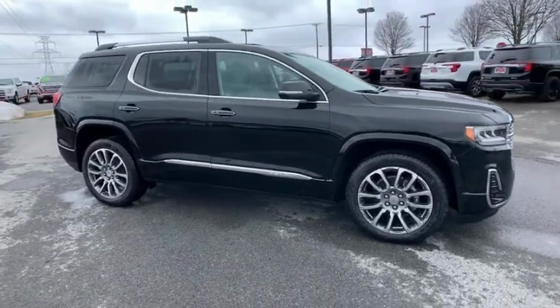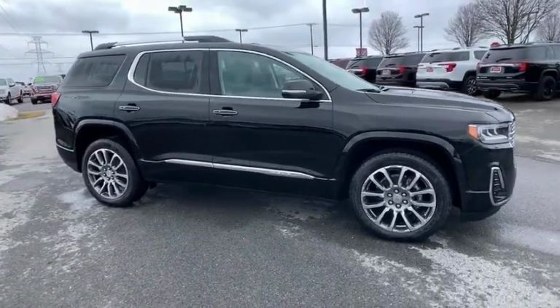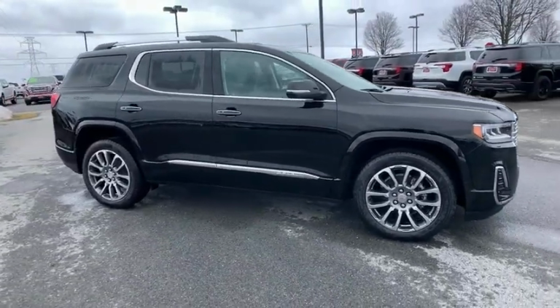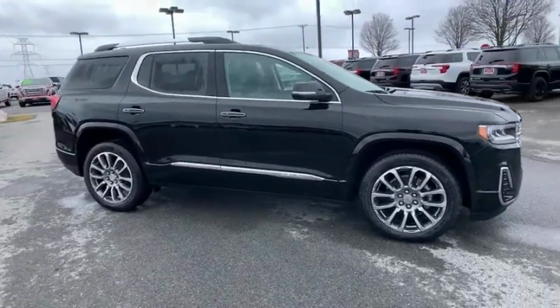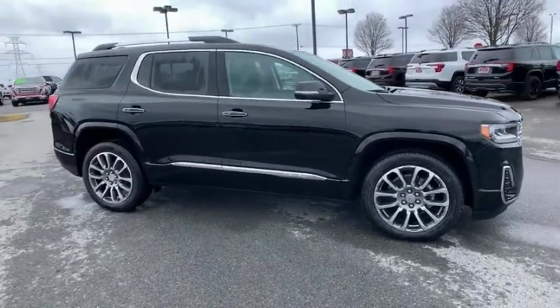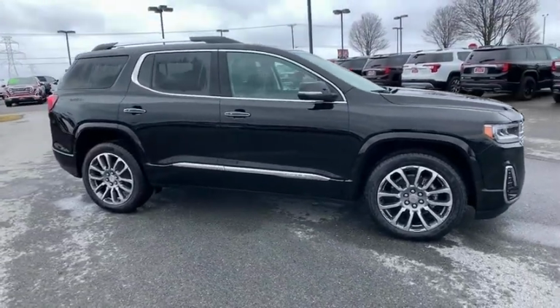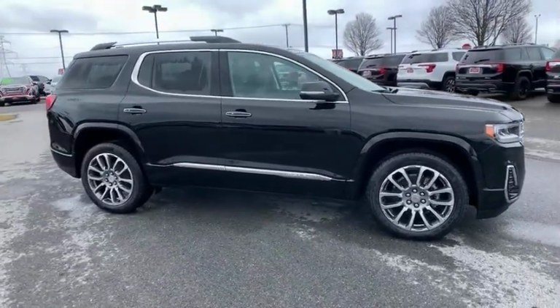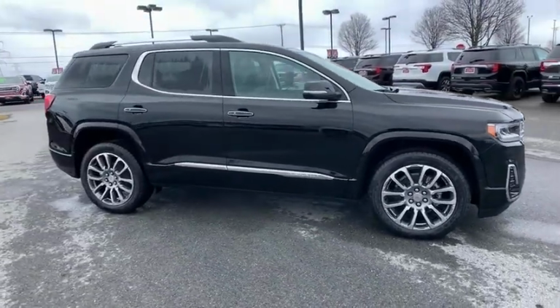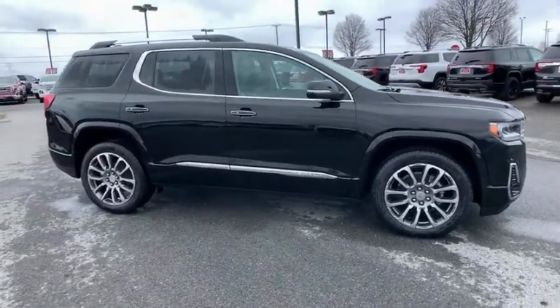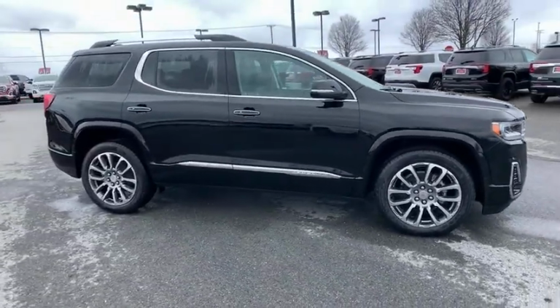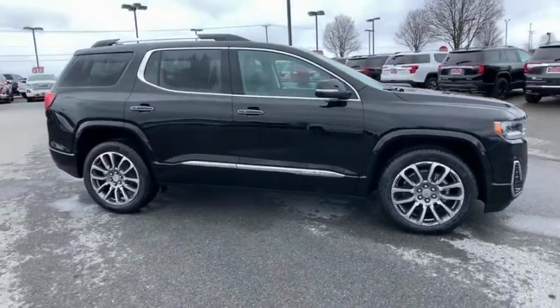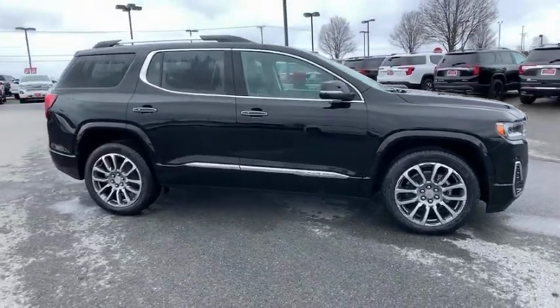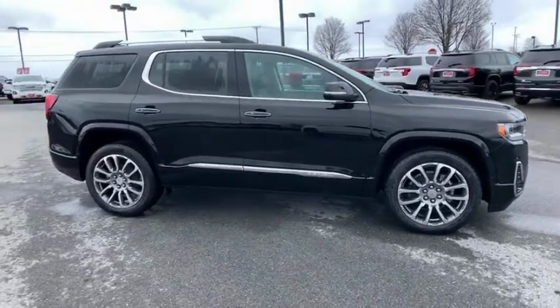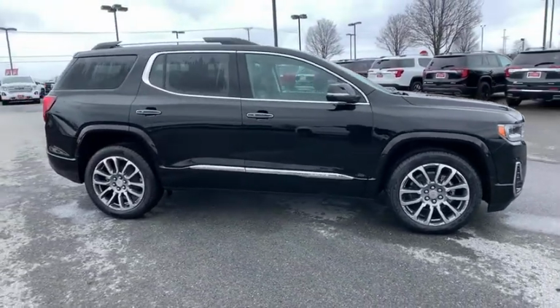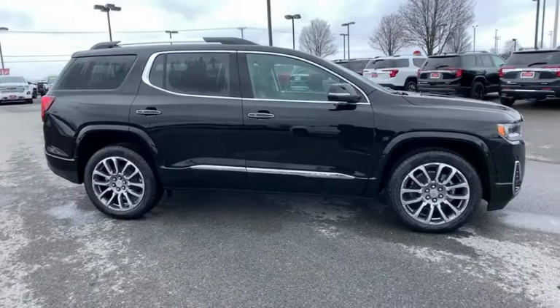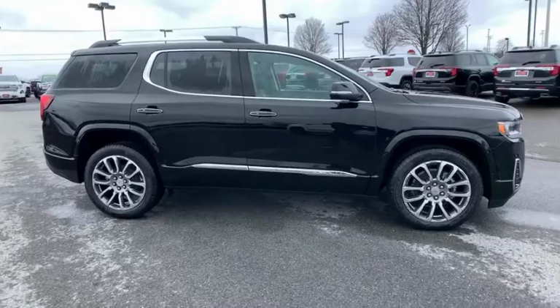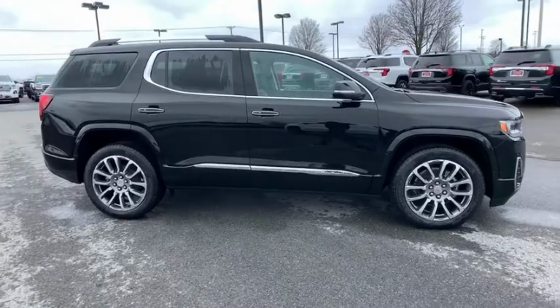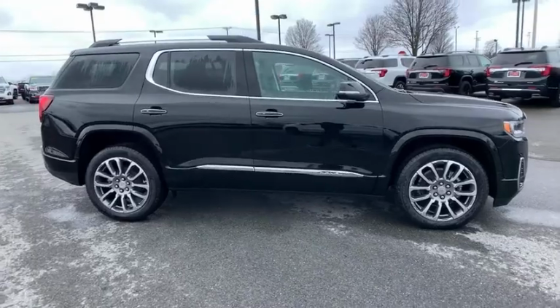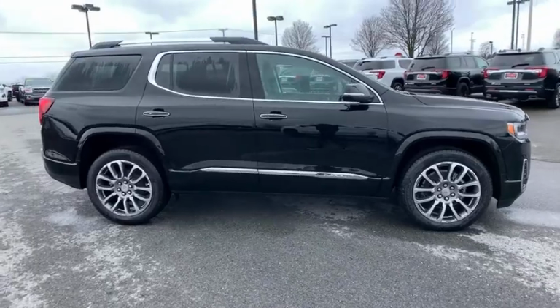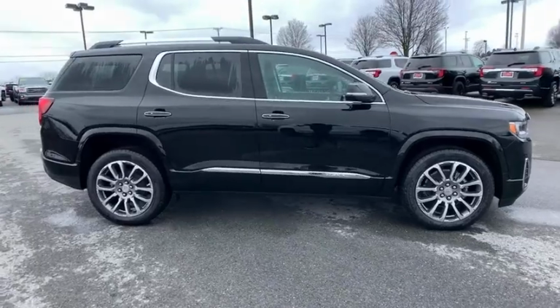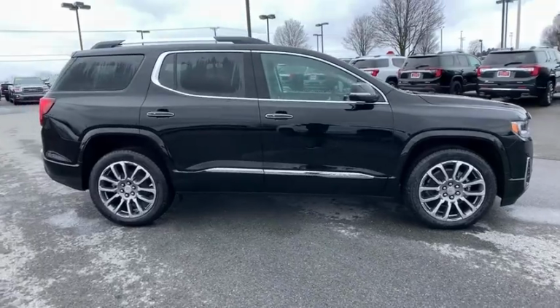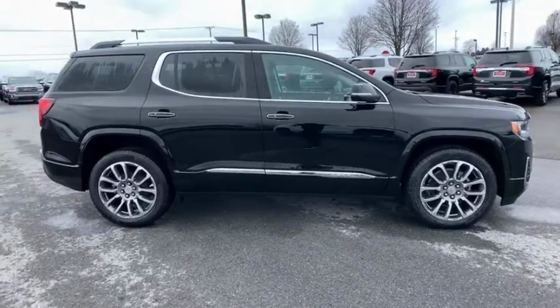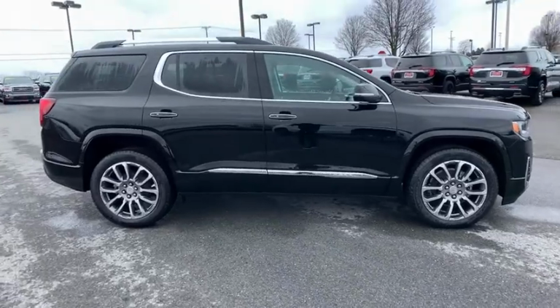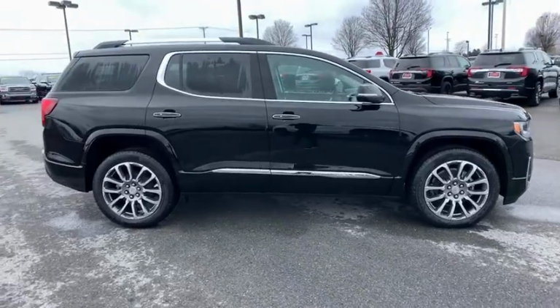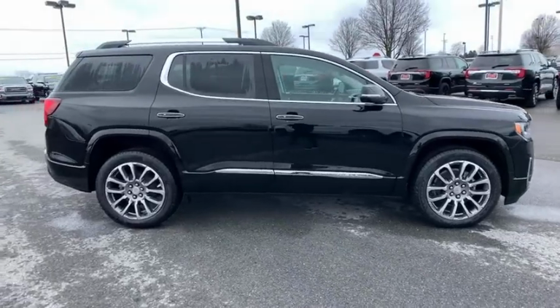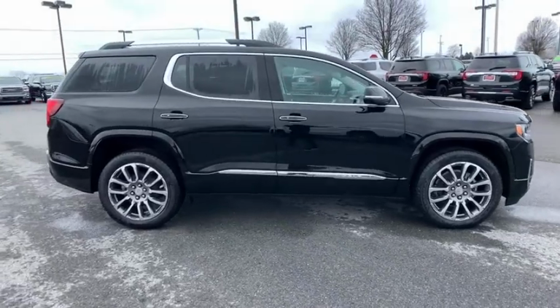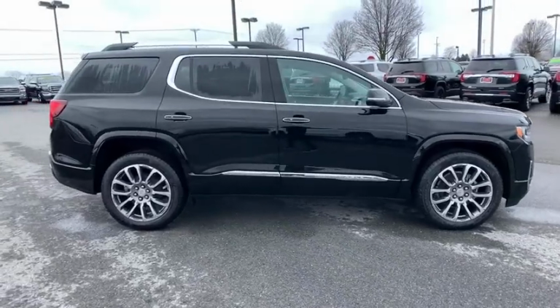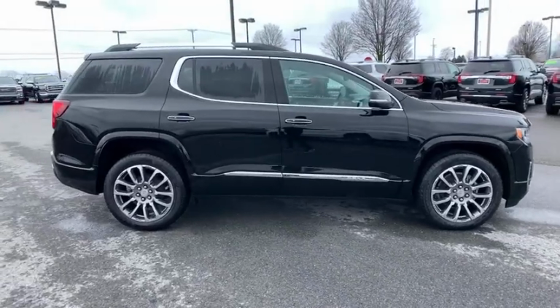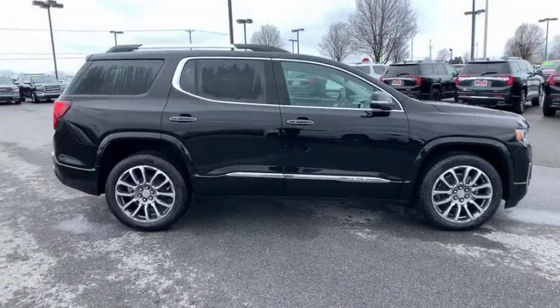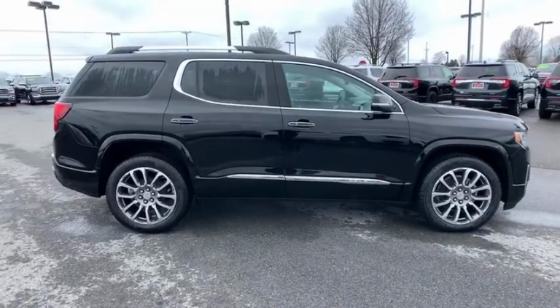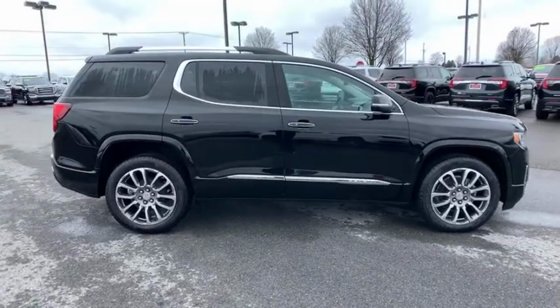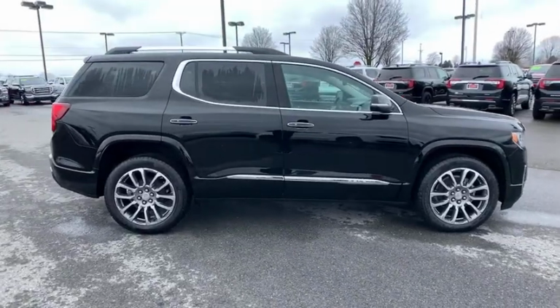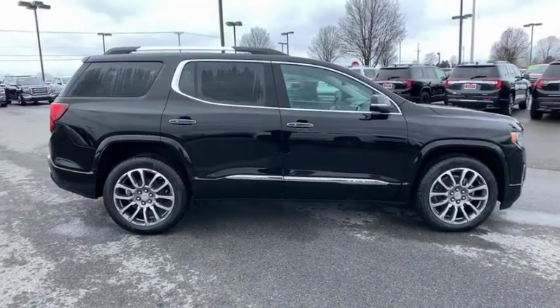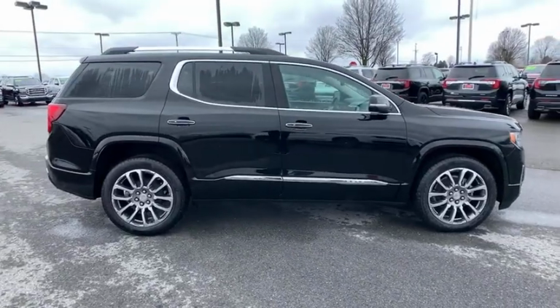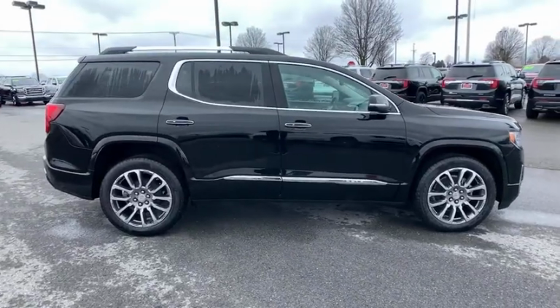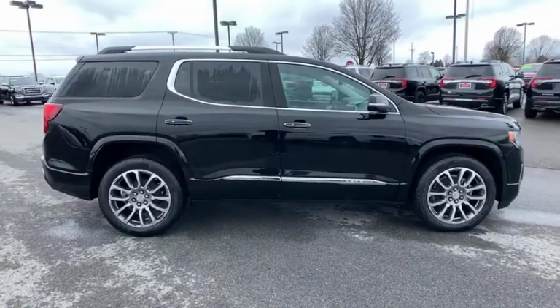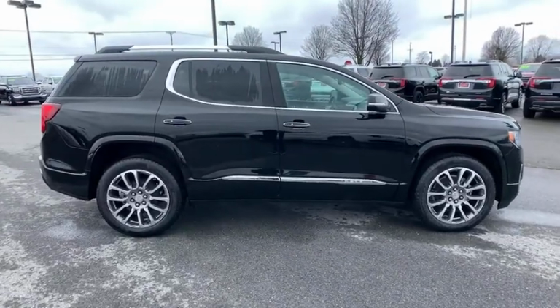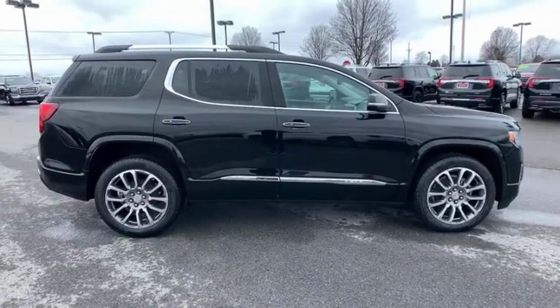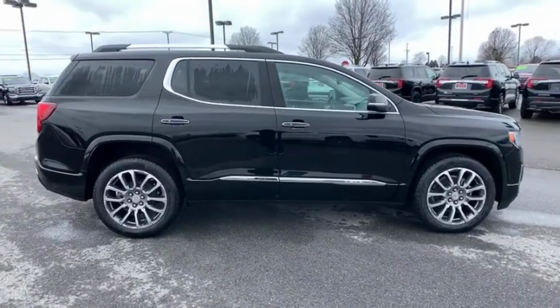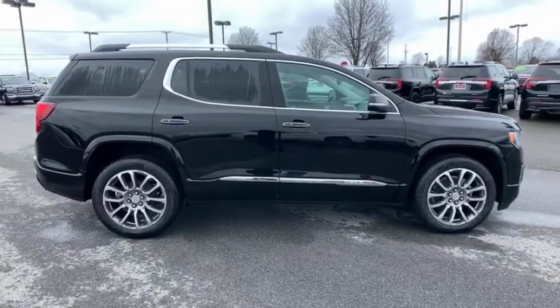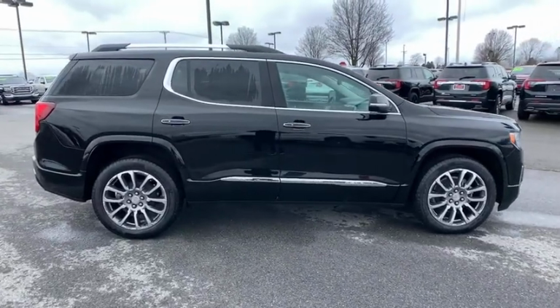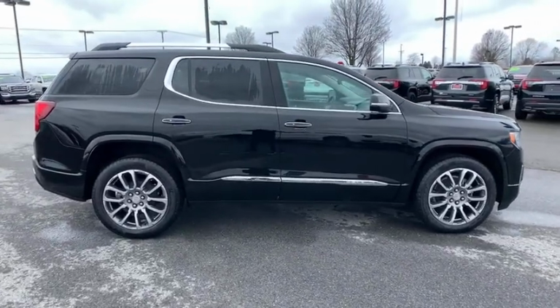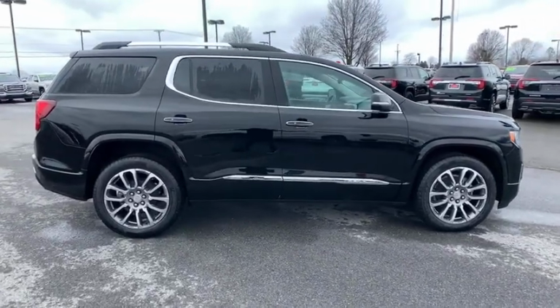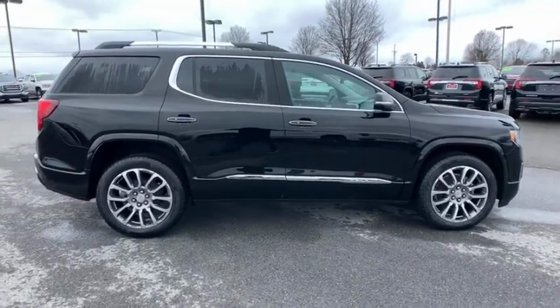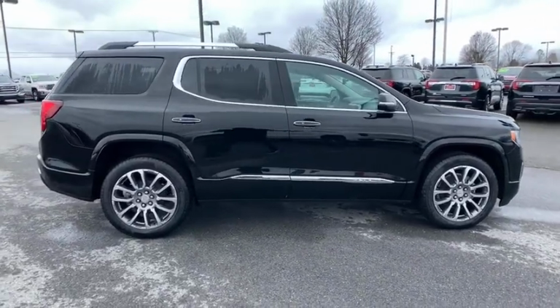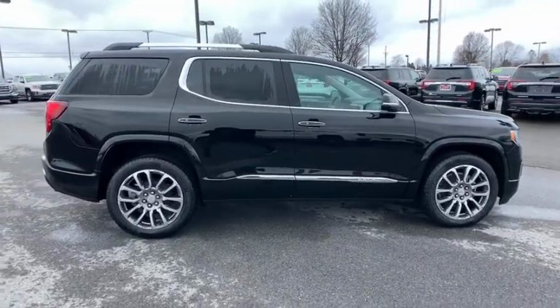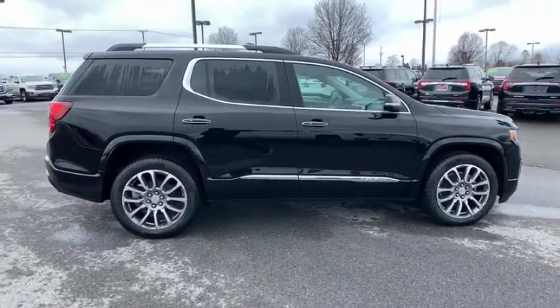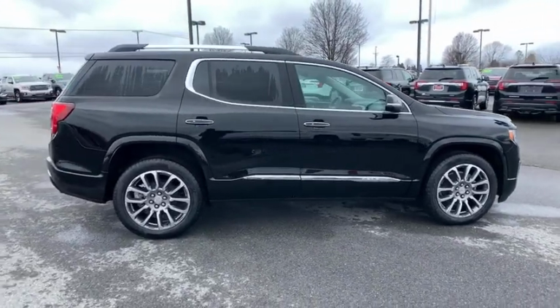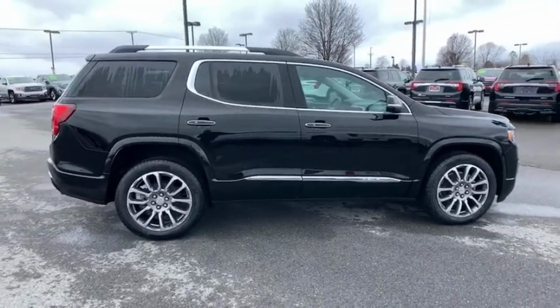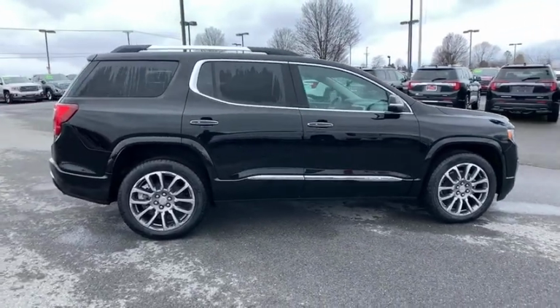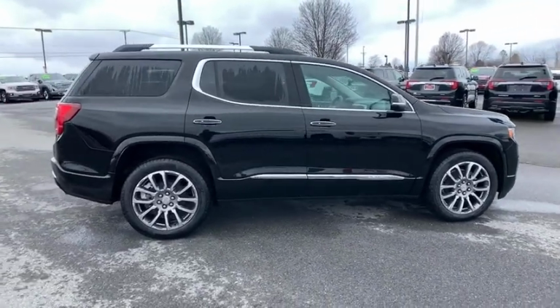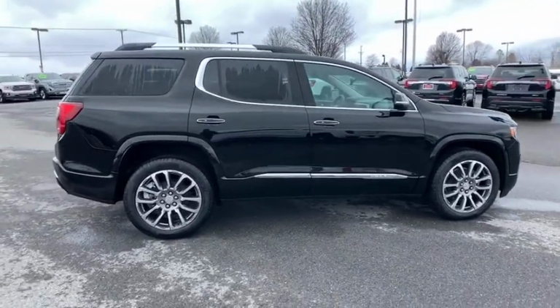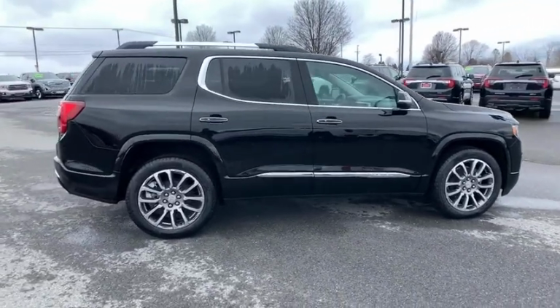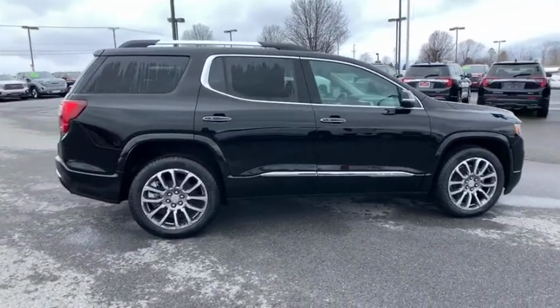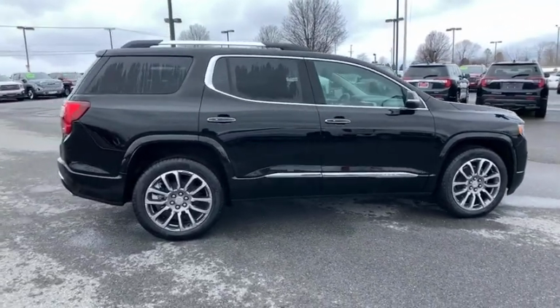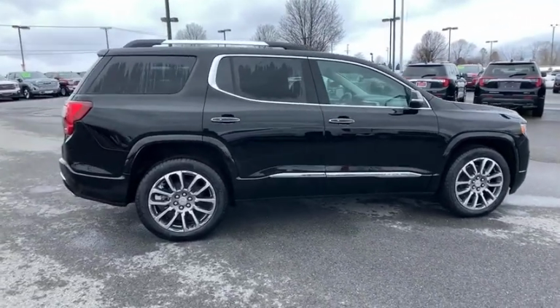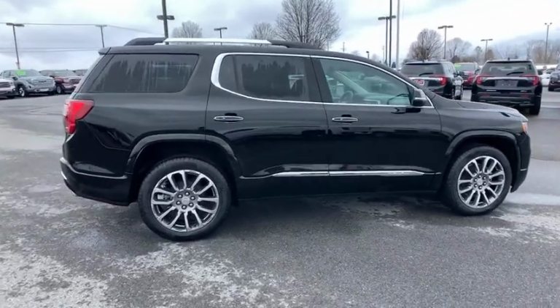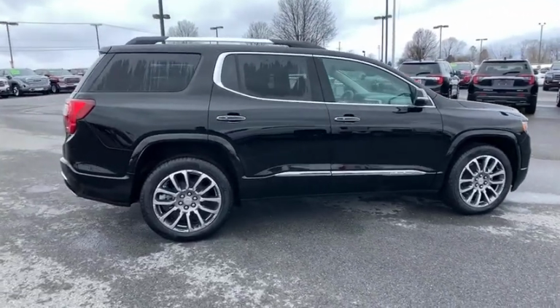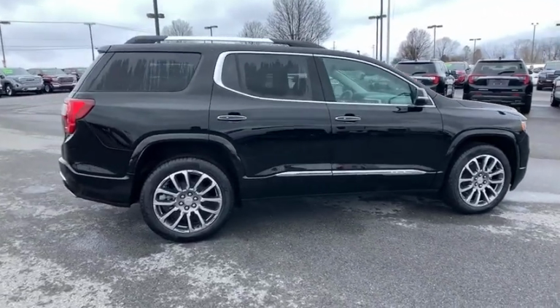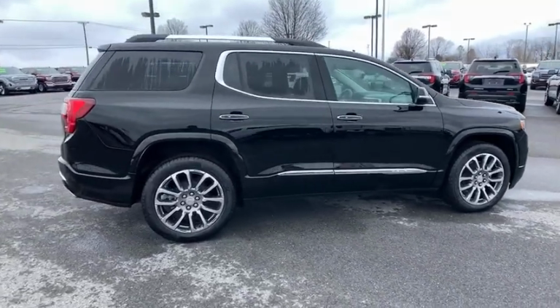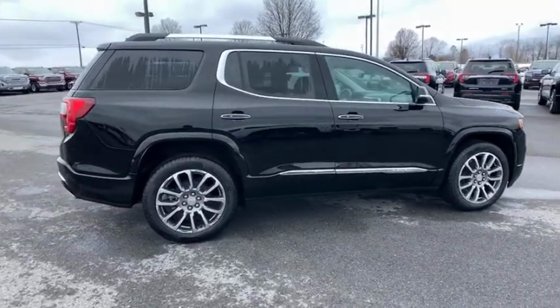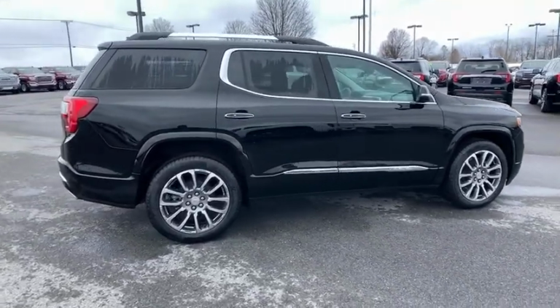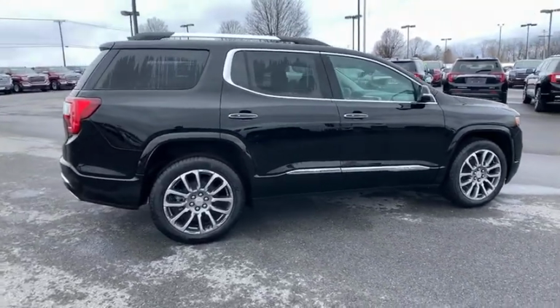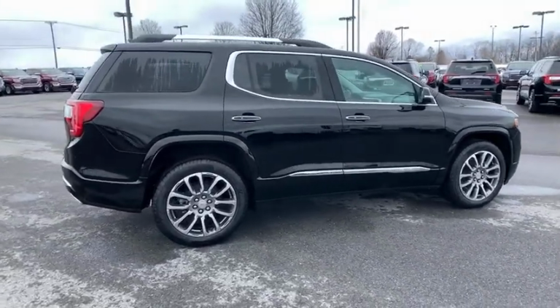With advanced technology and thoughtful ergonomics, the Acadia is a premium utility that rejects compromise.